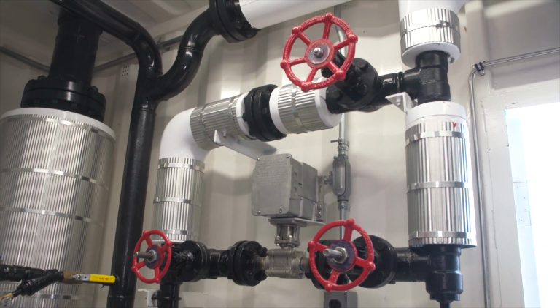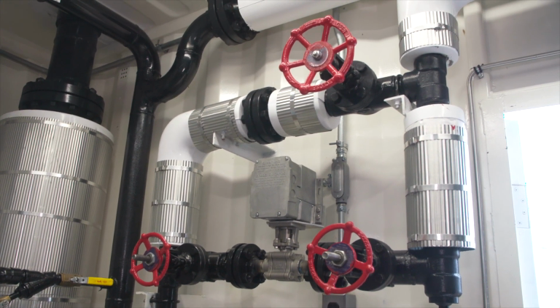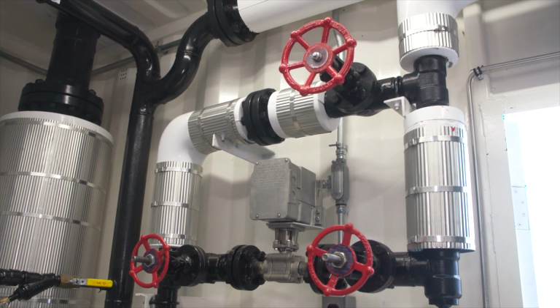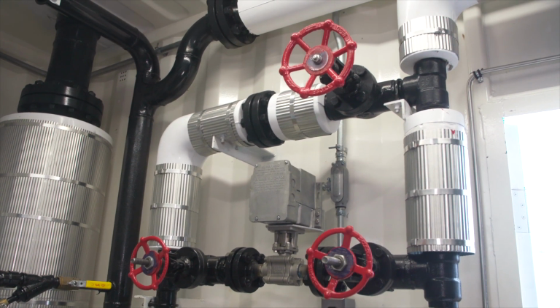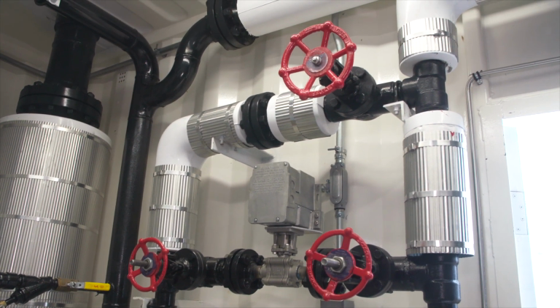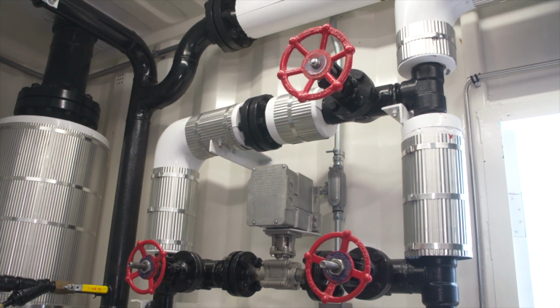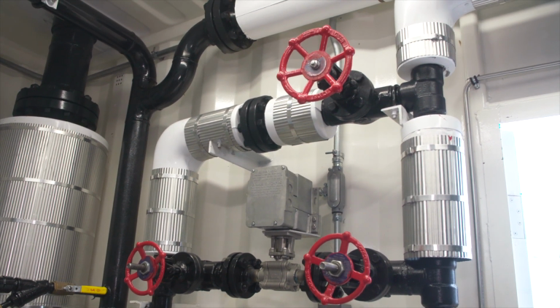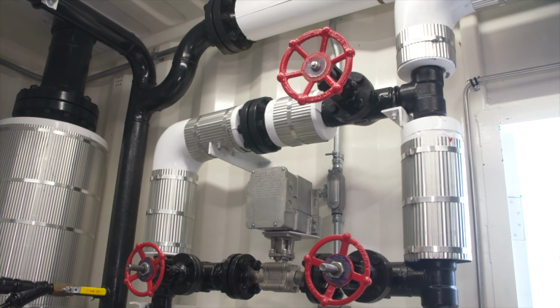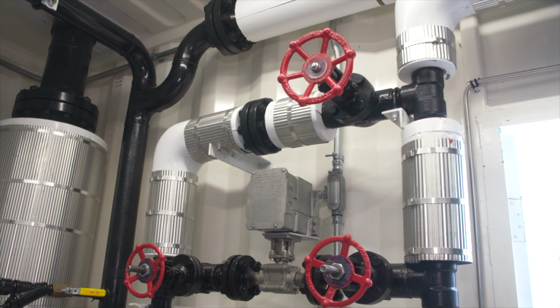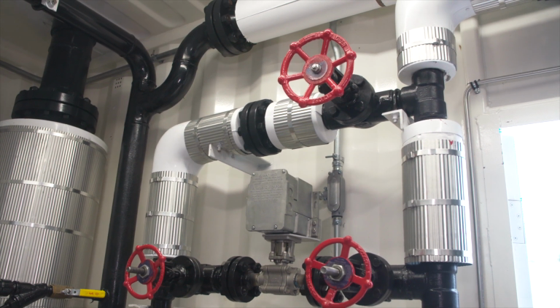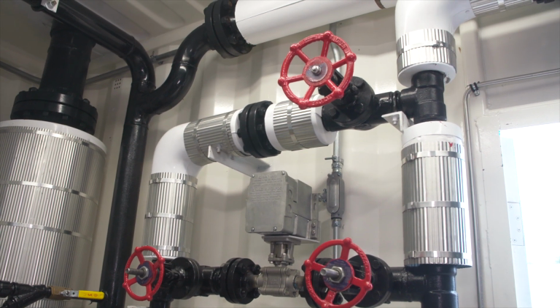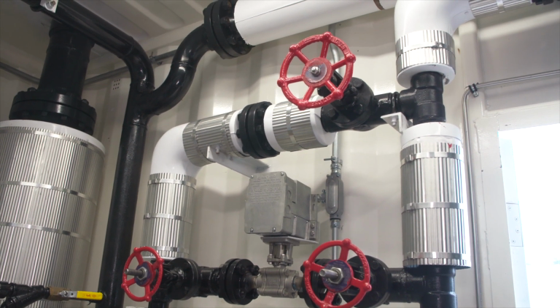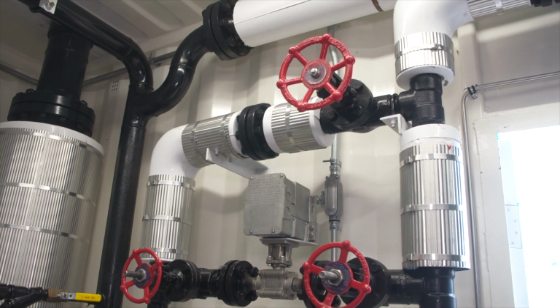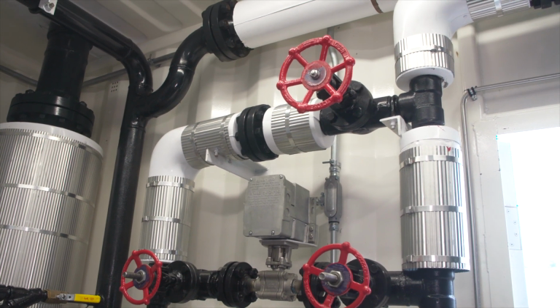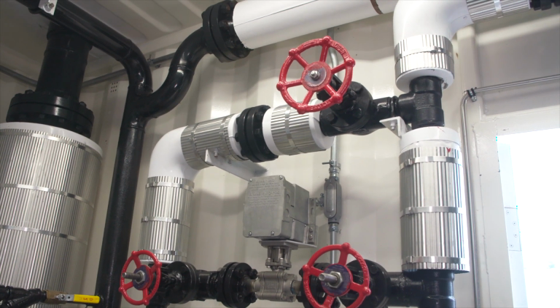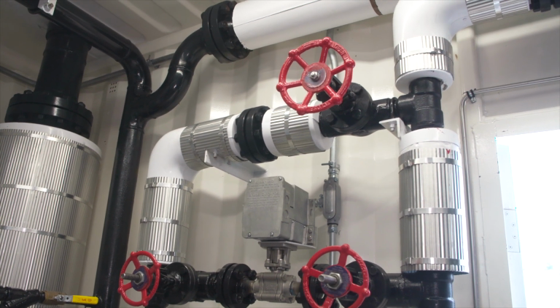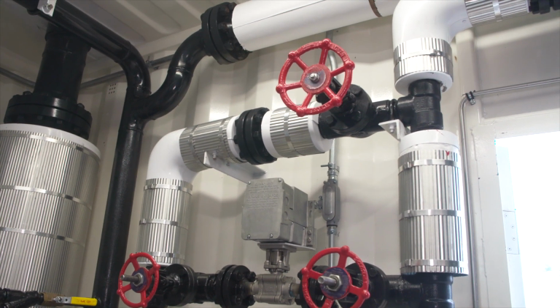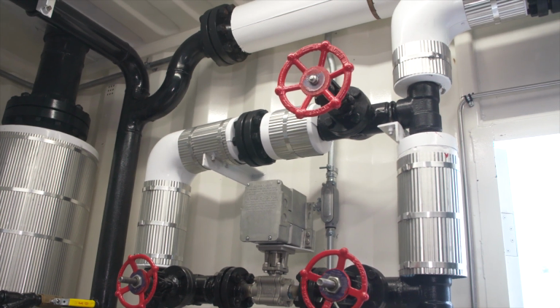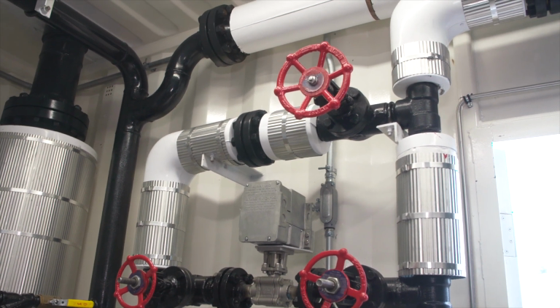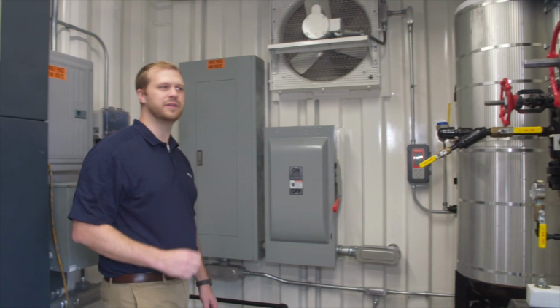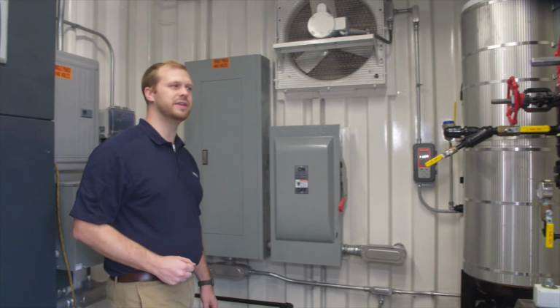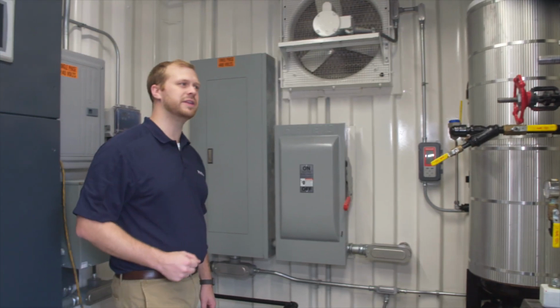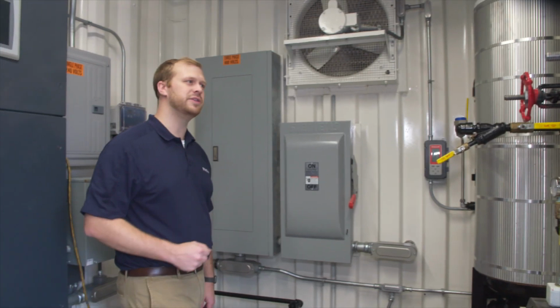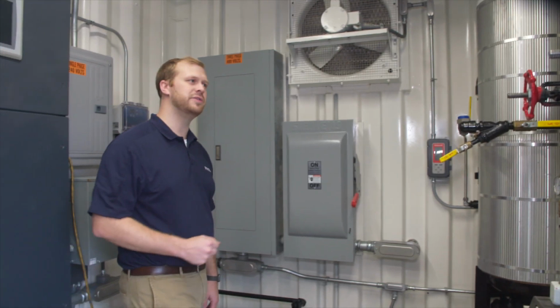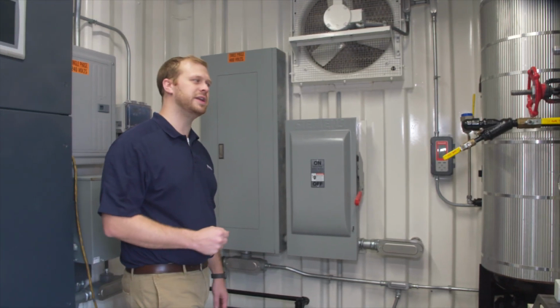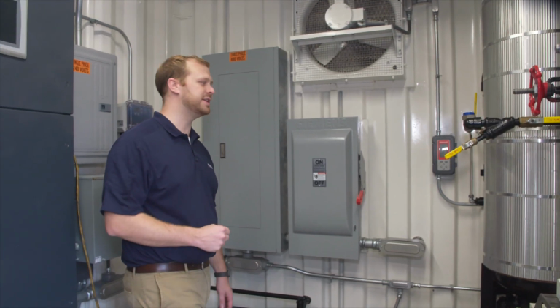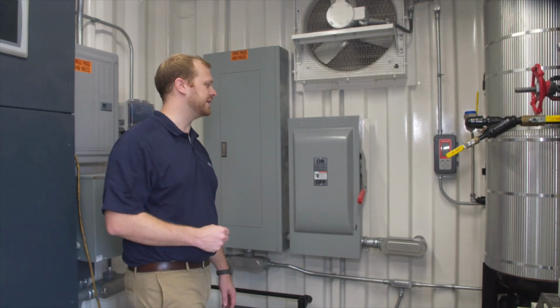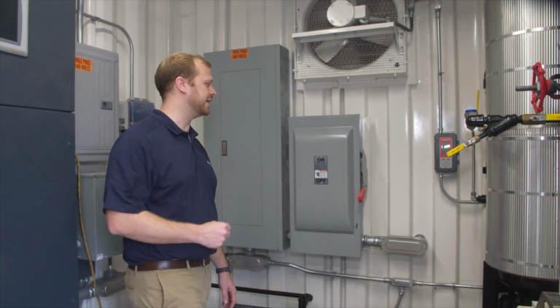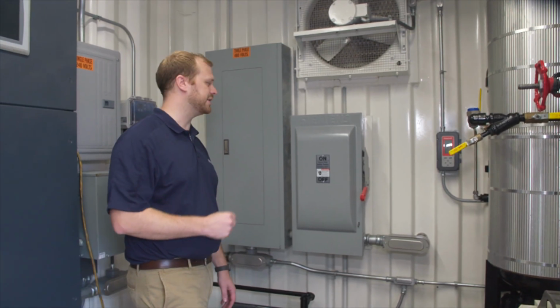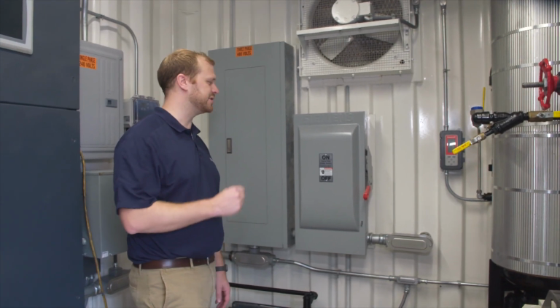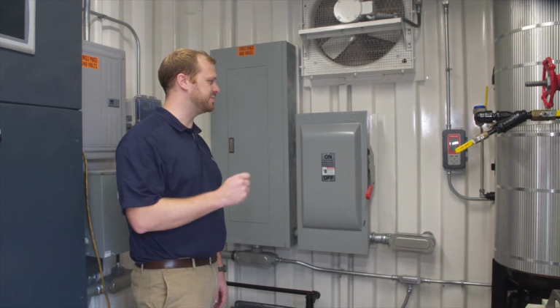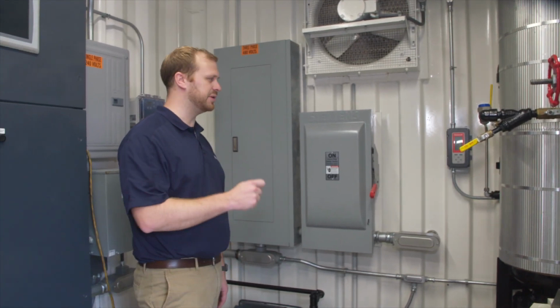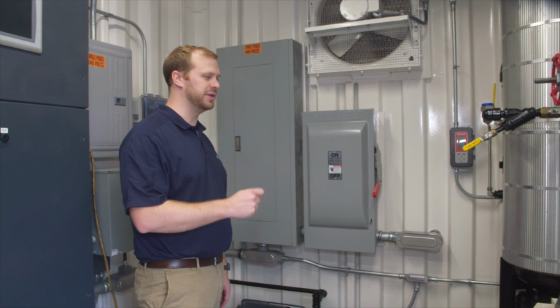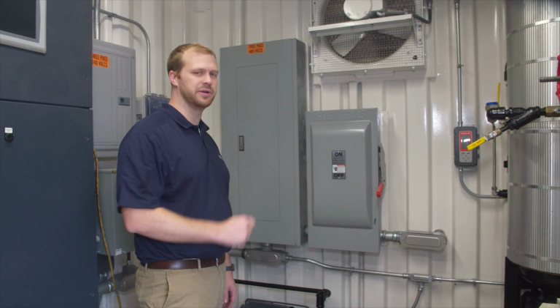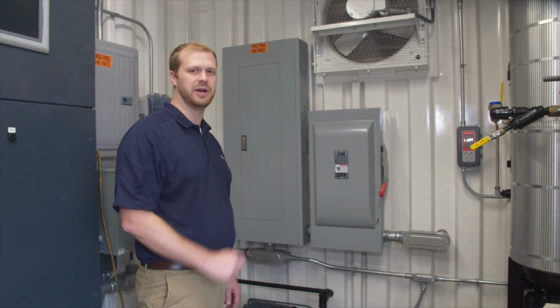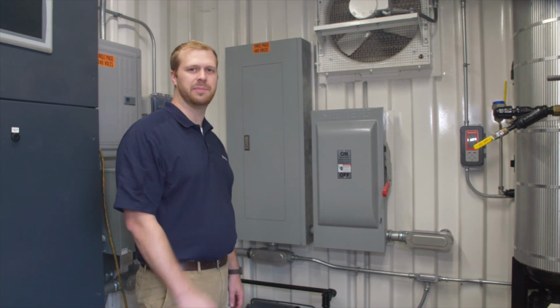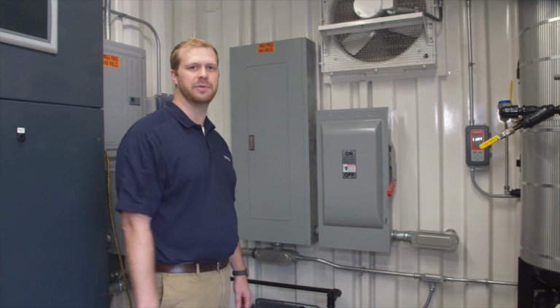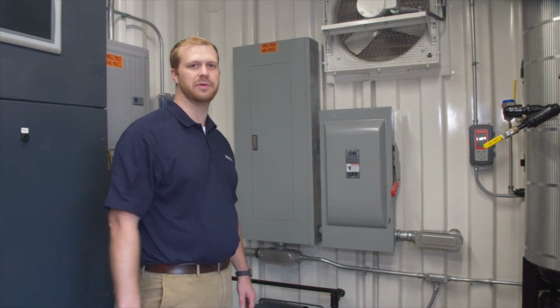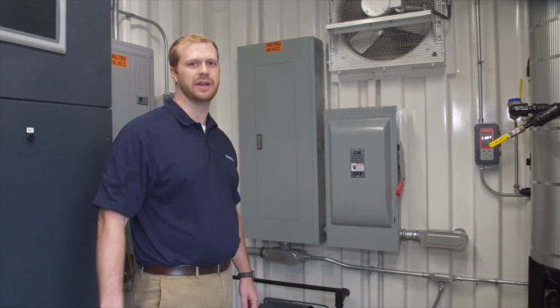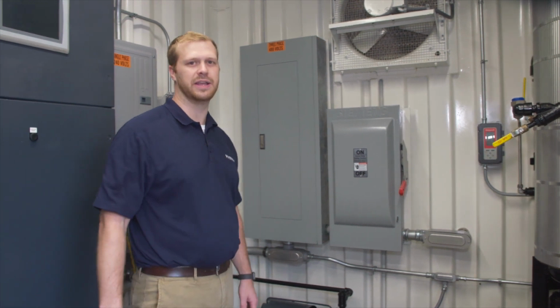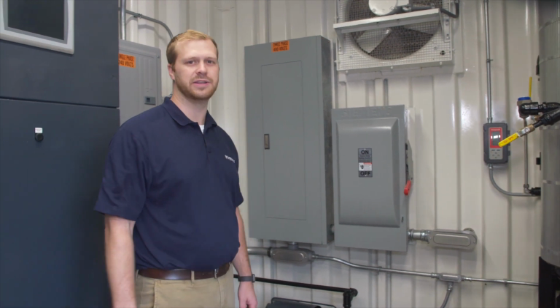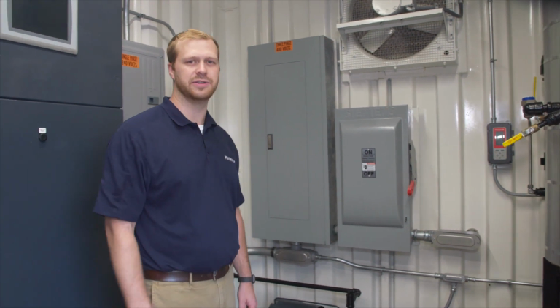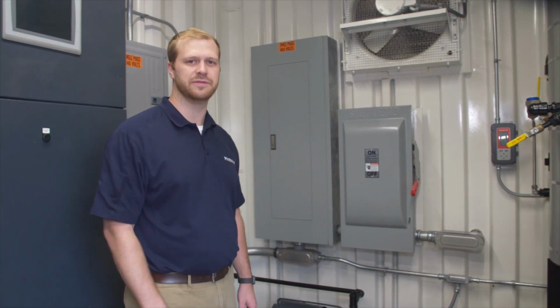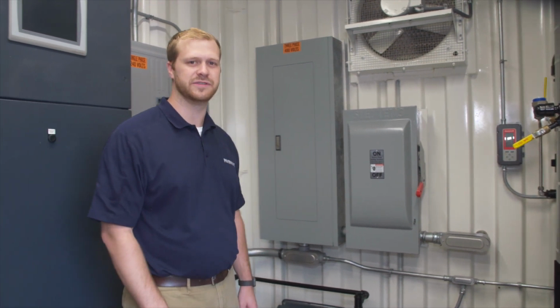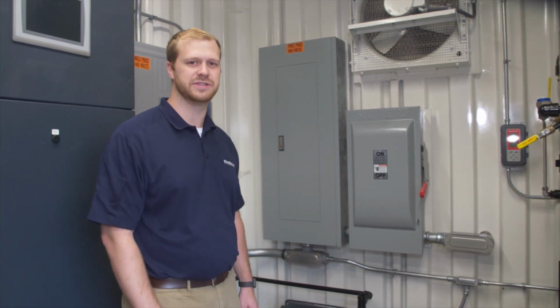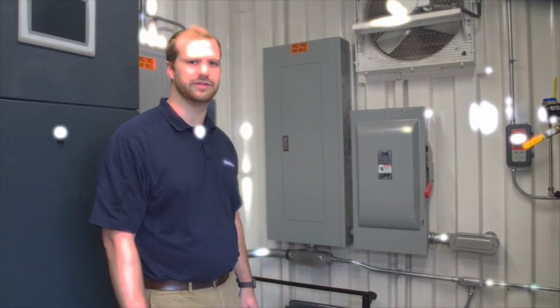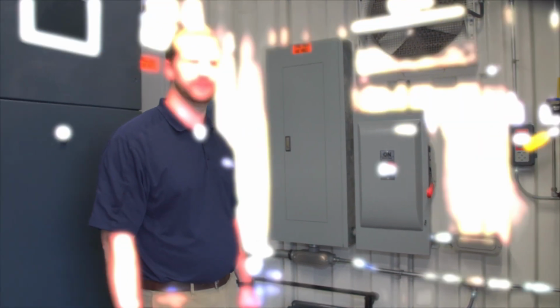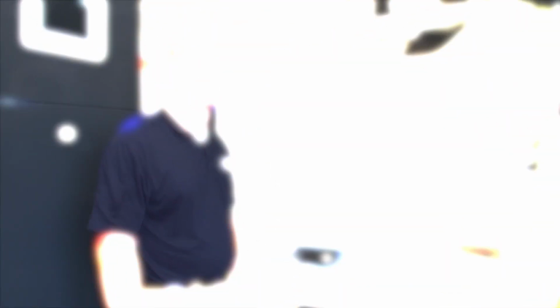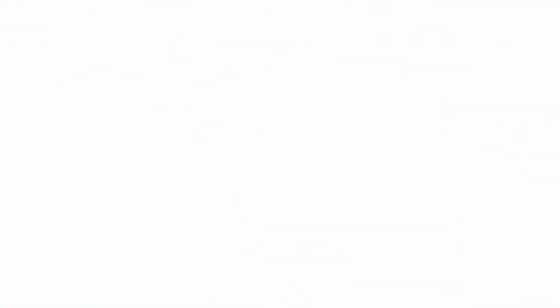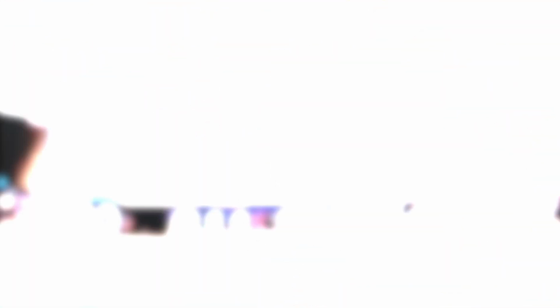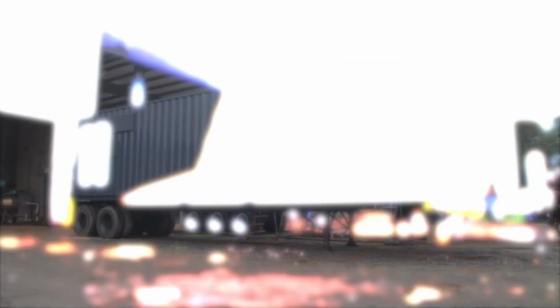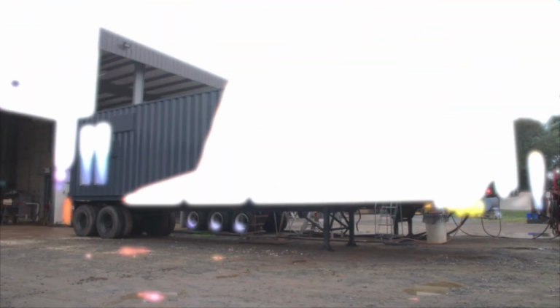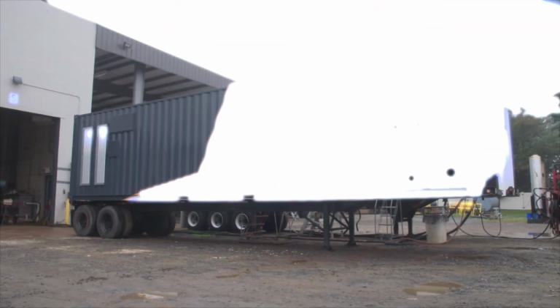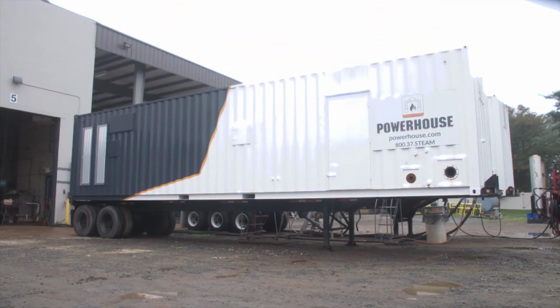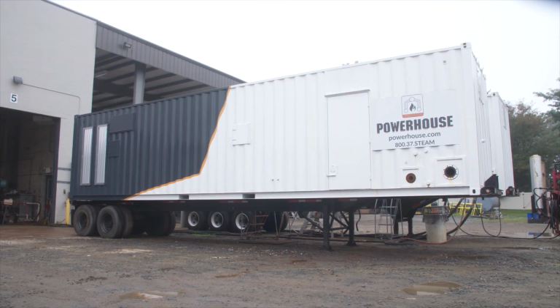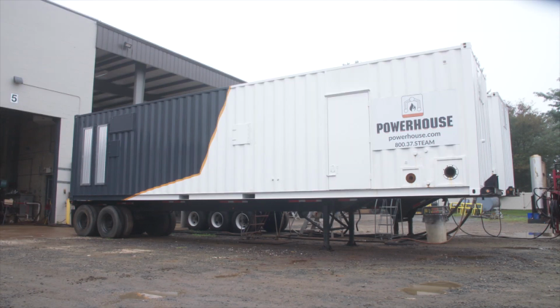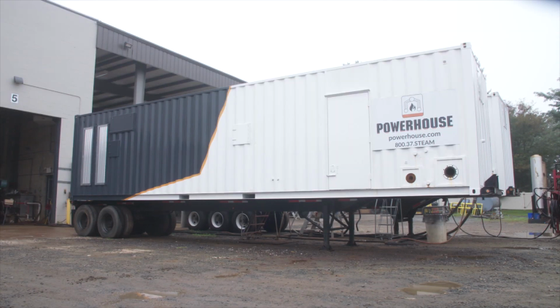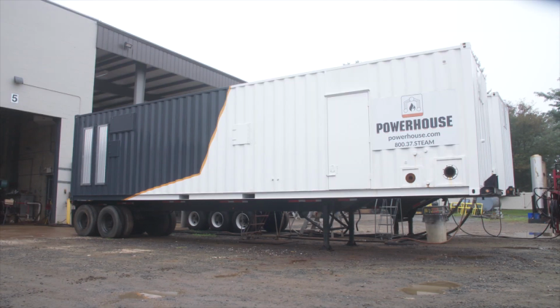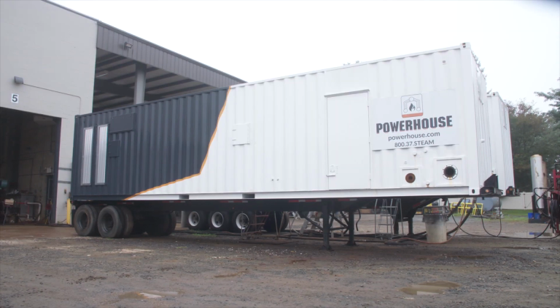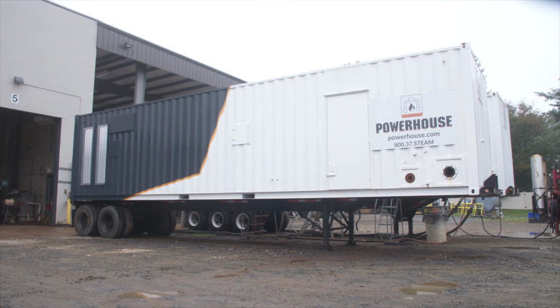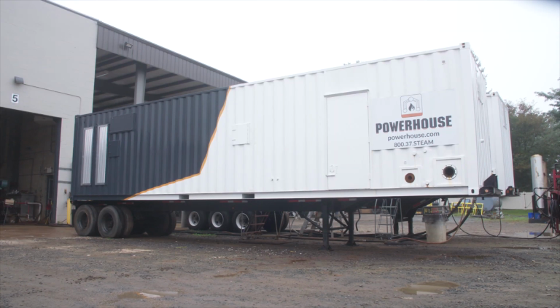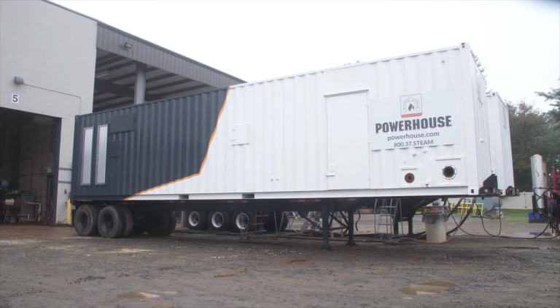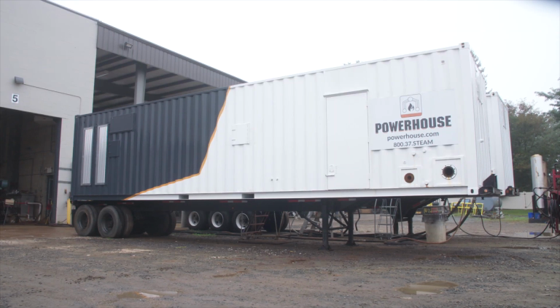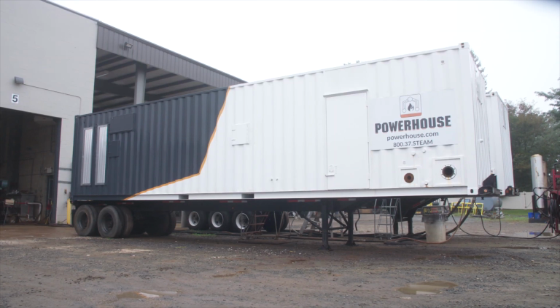A simple unit, but it provides everything that you need to get this boiler up and running at your facility.